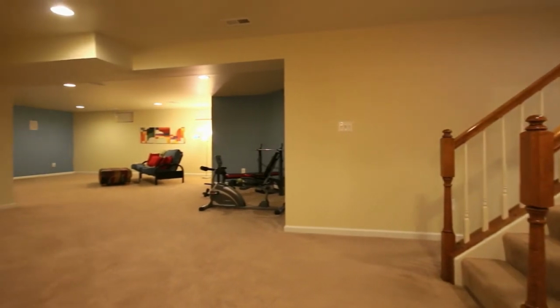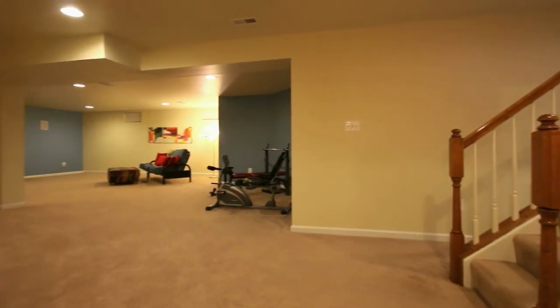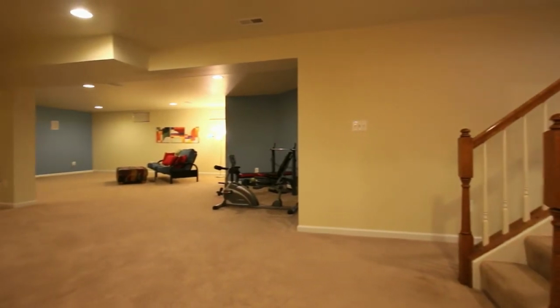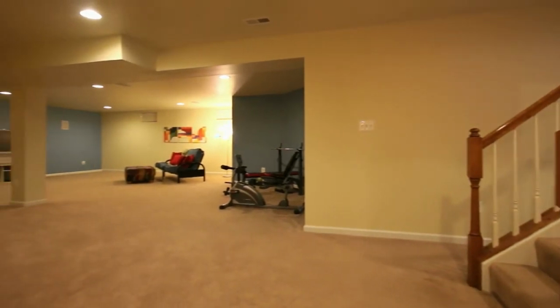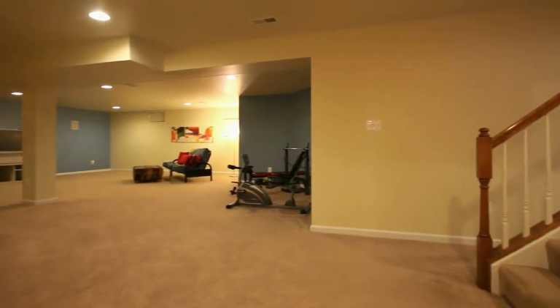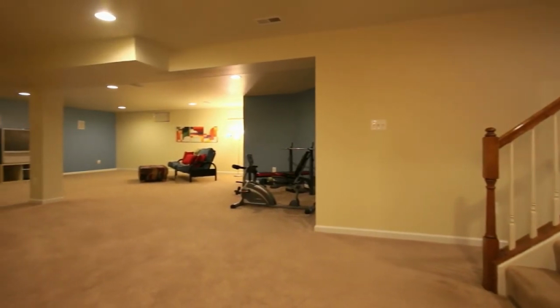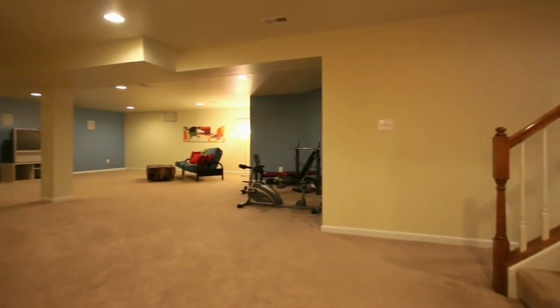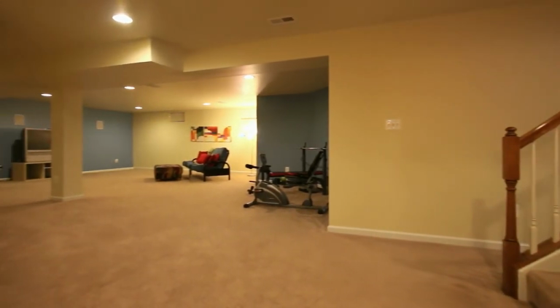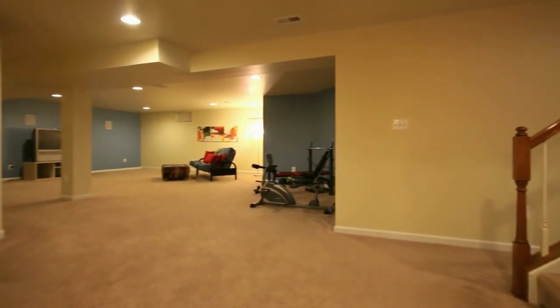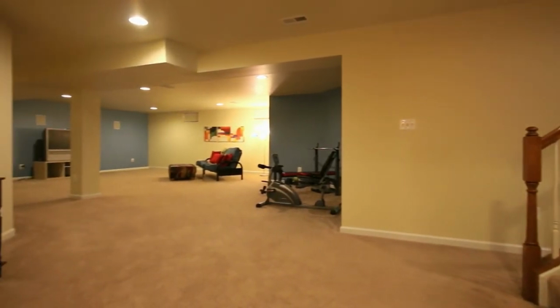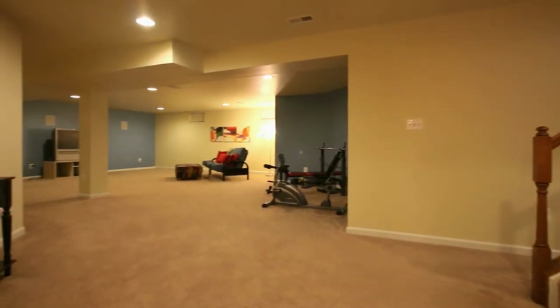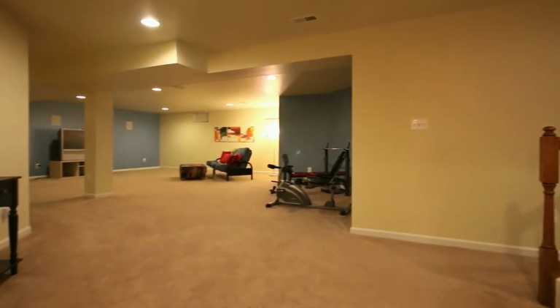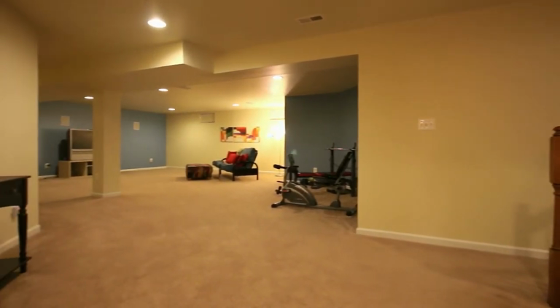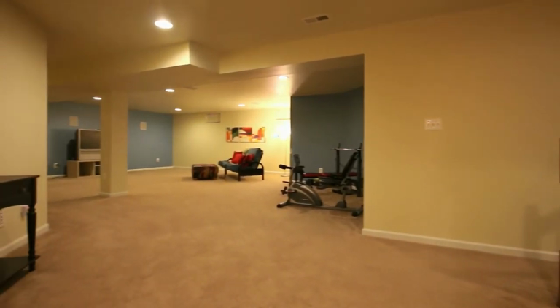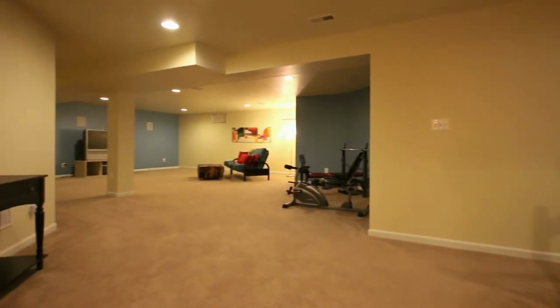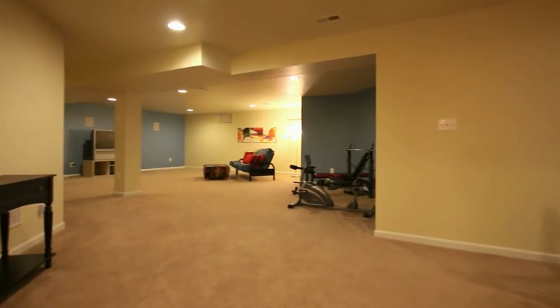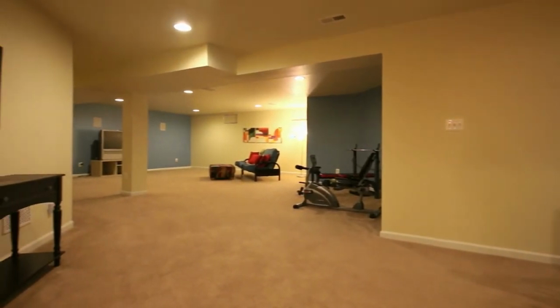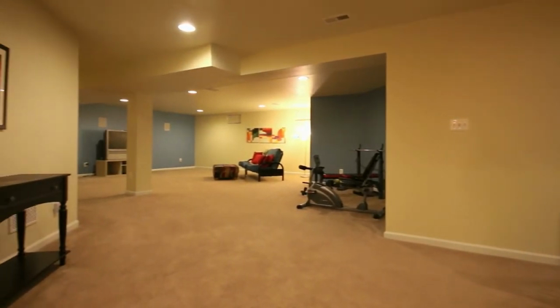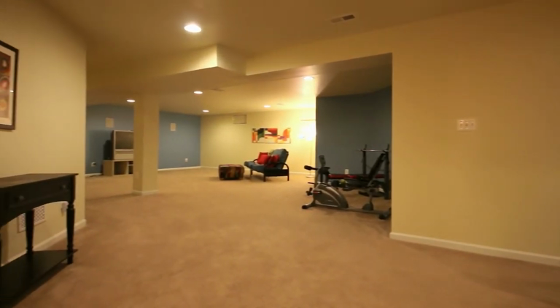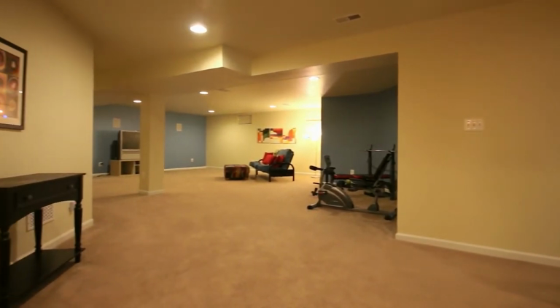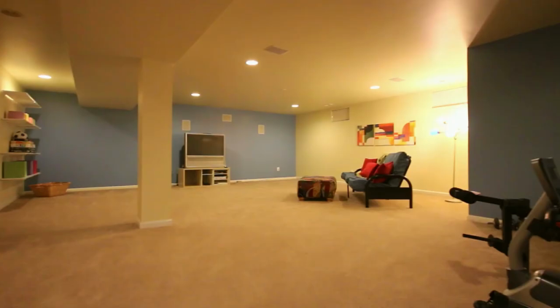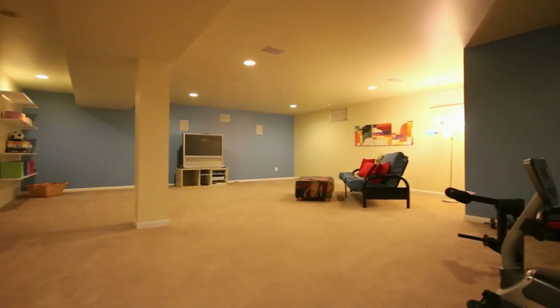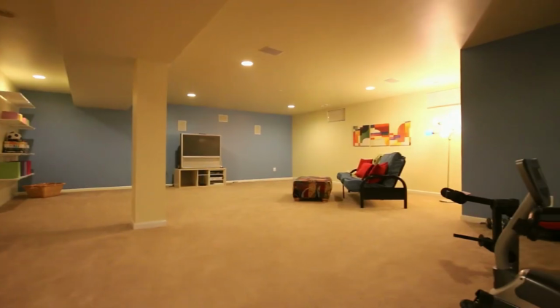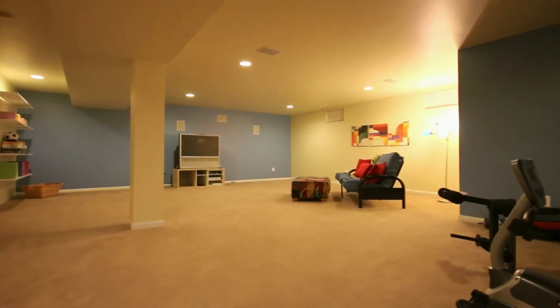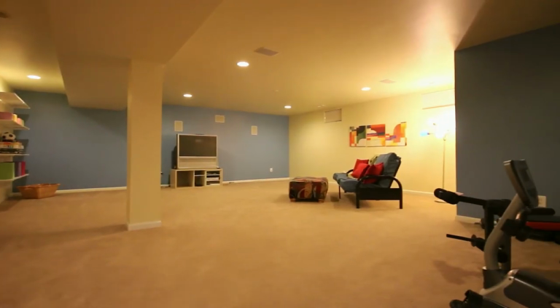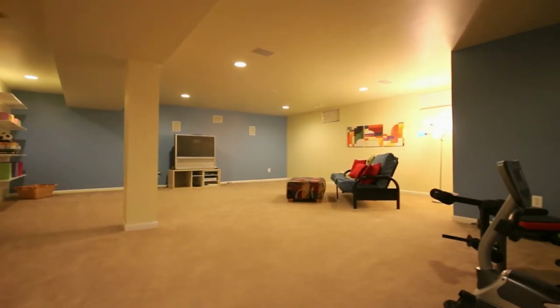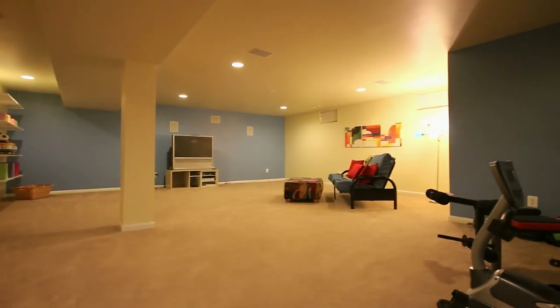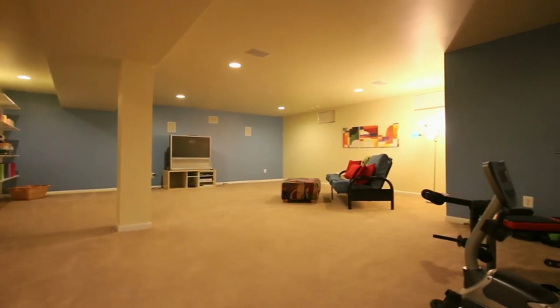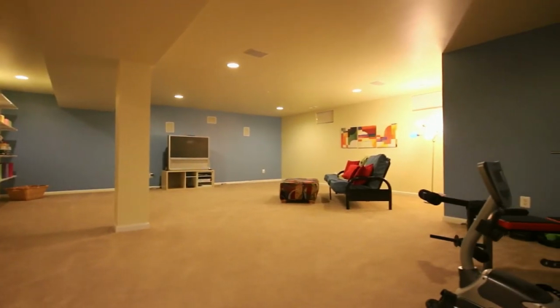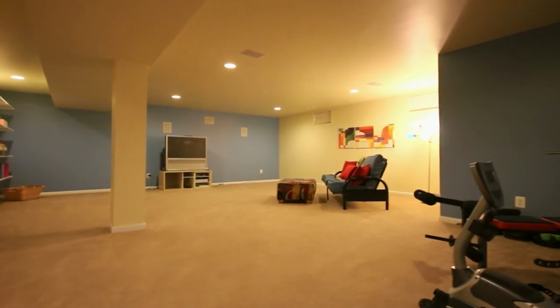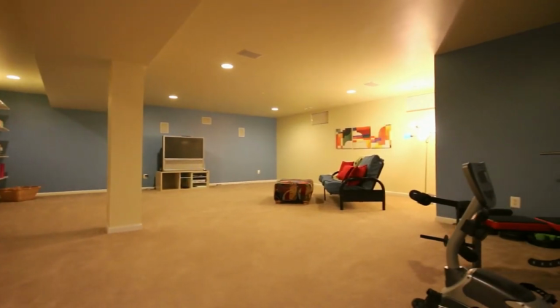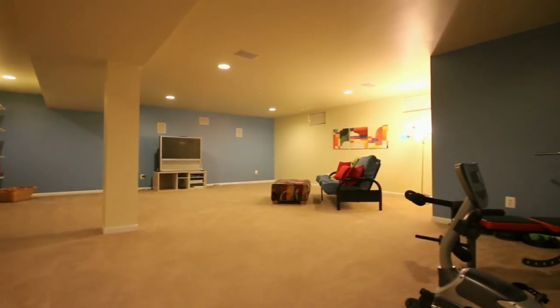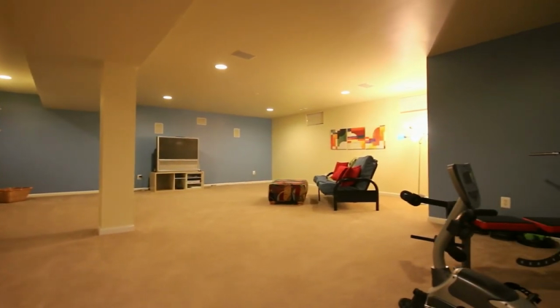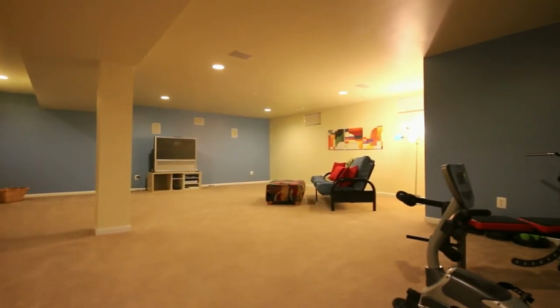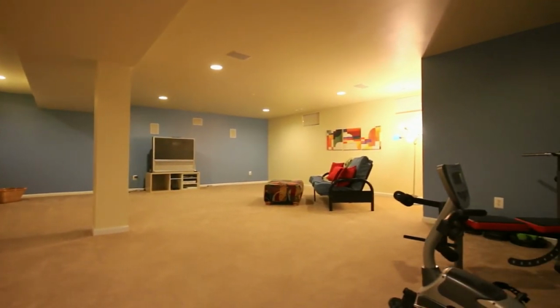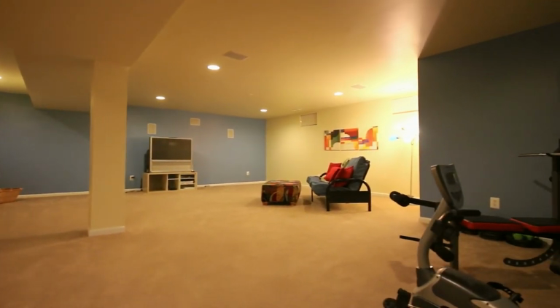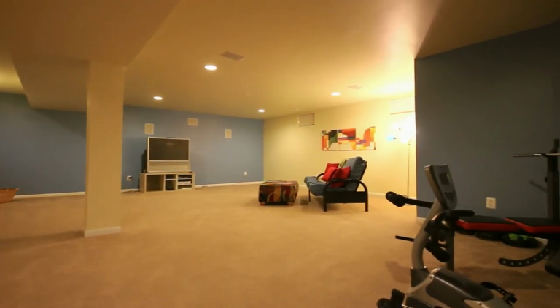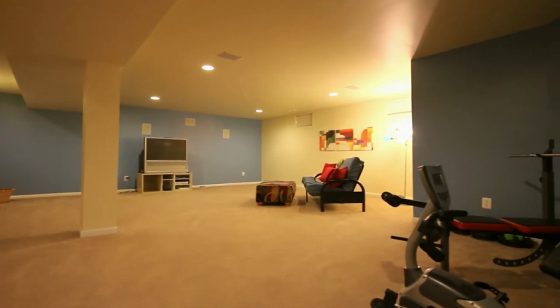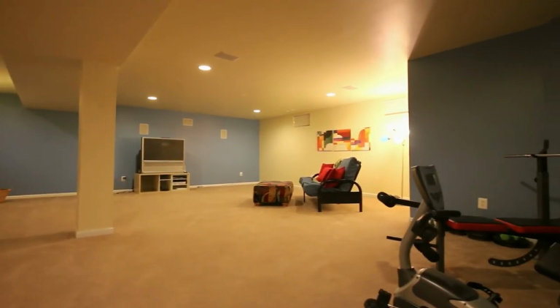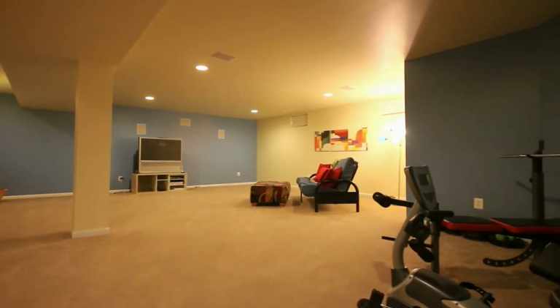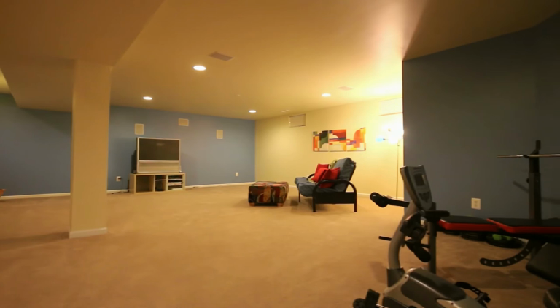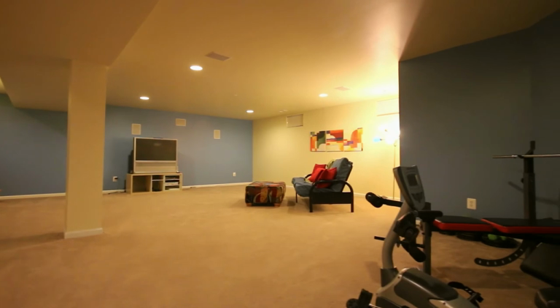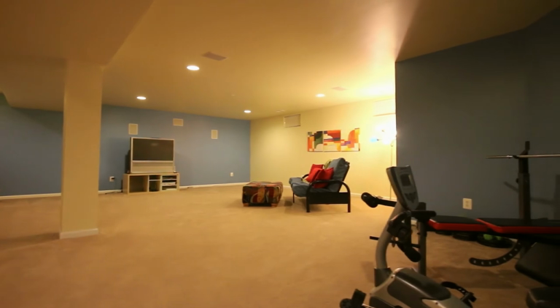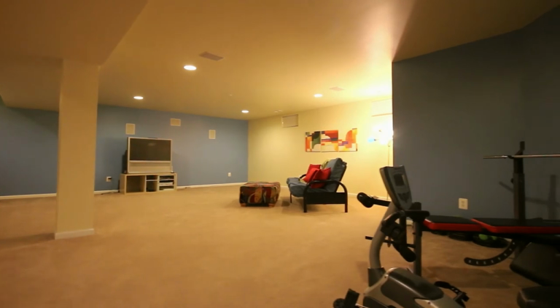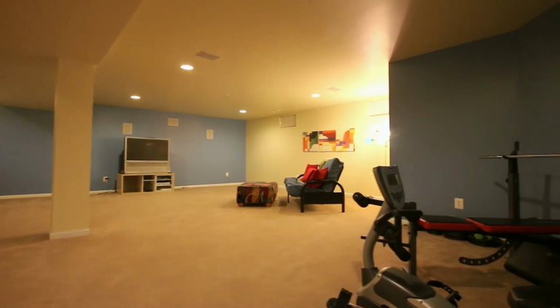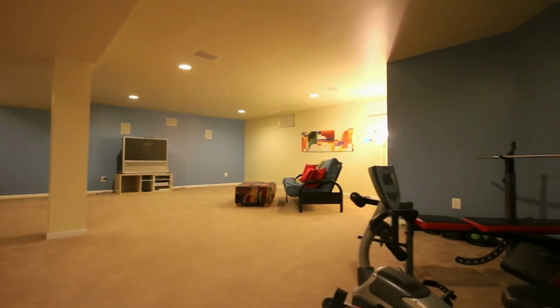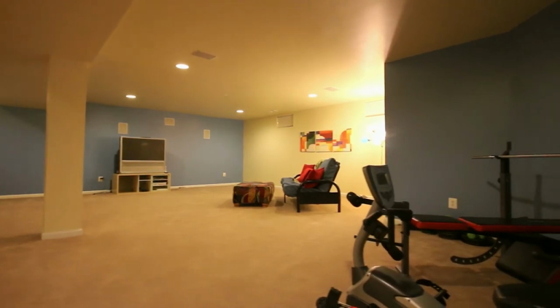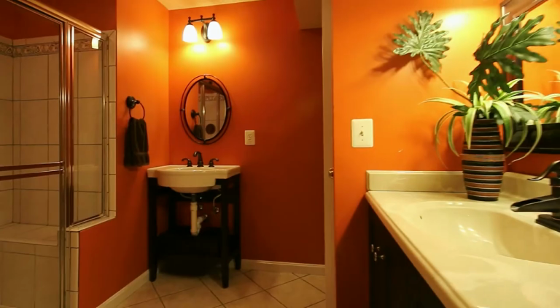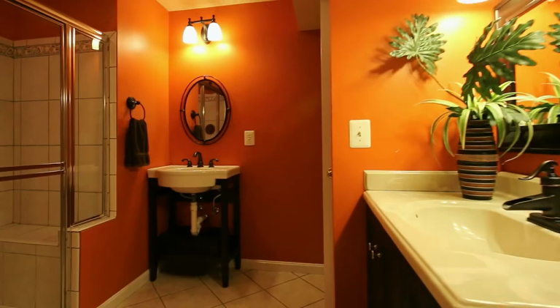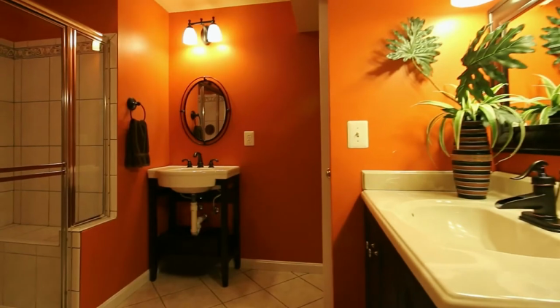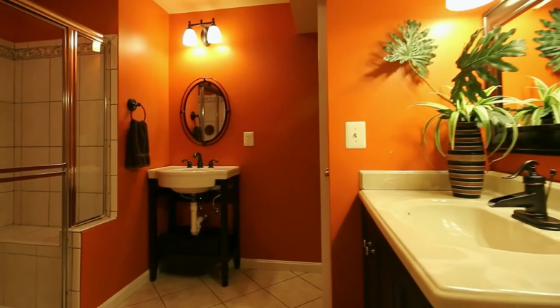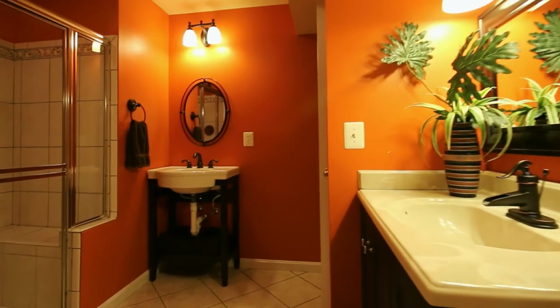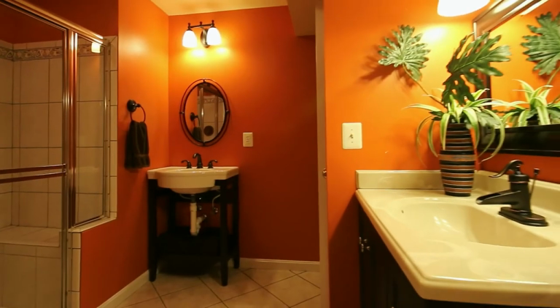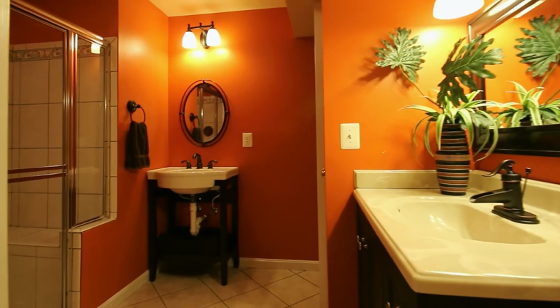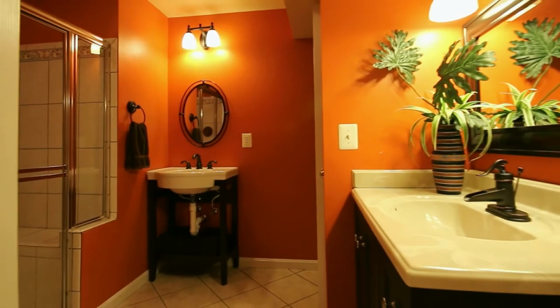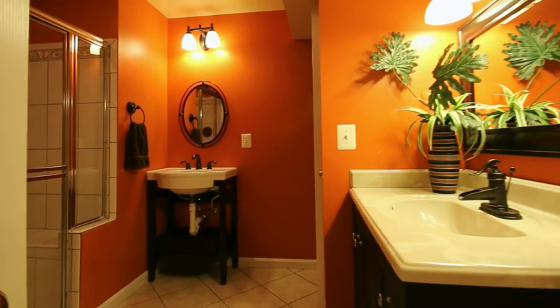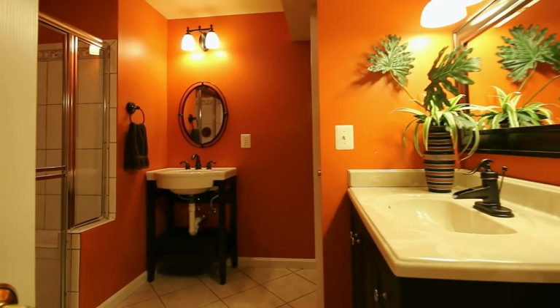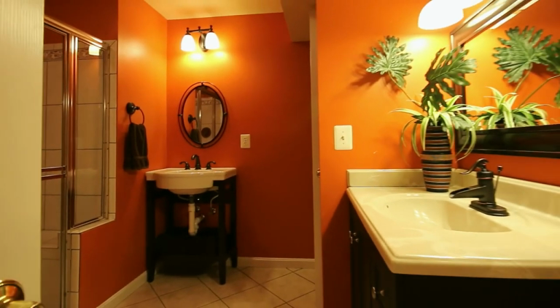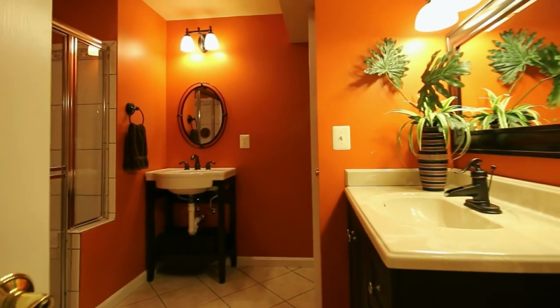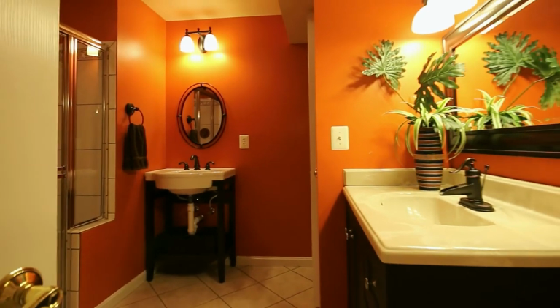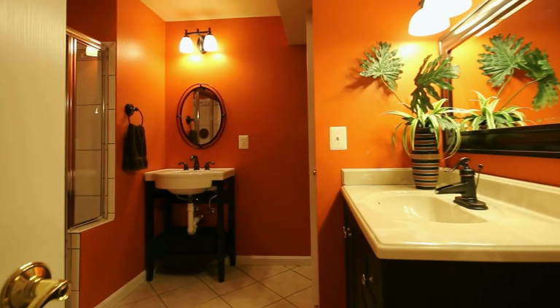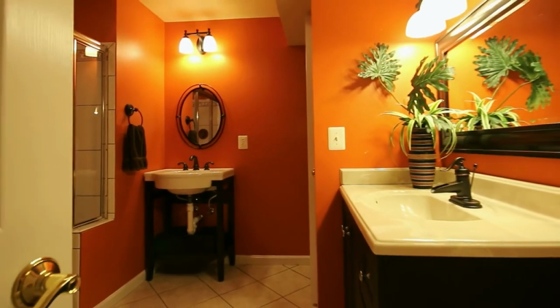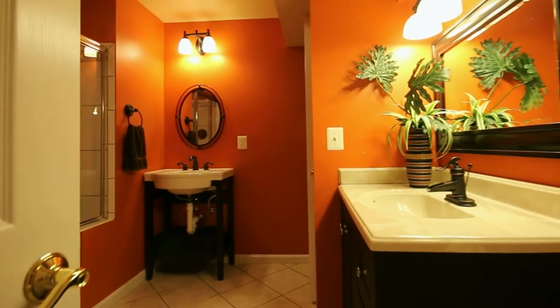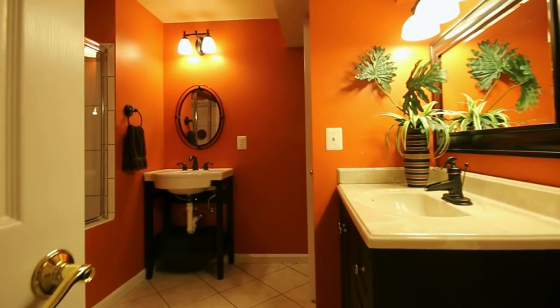The fully finished lower level rec room is already wired for surround sound, and the fifth bedroom and fourth bathroom are down here as well.